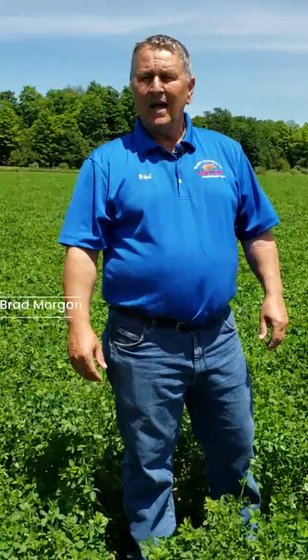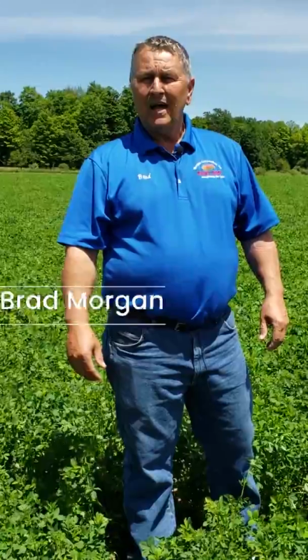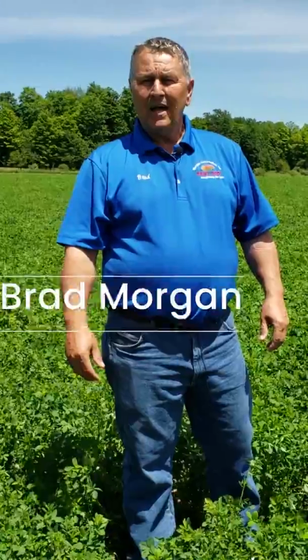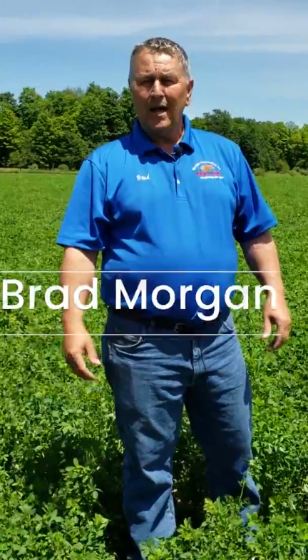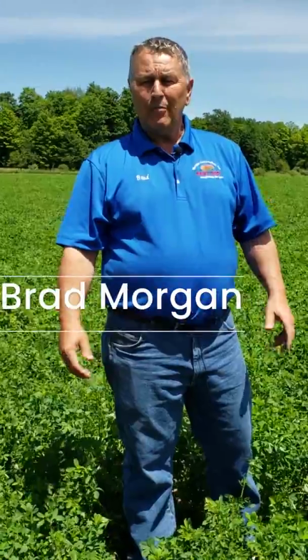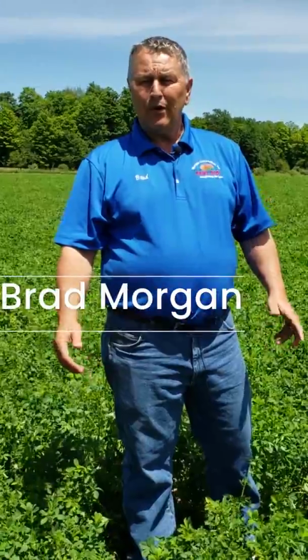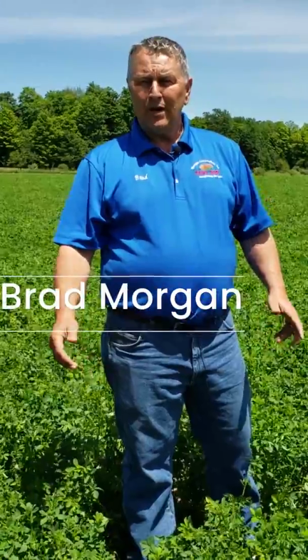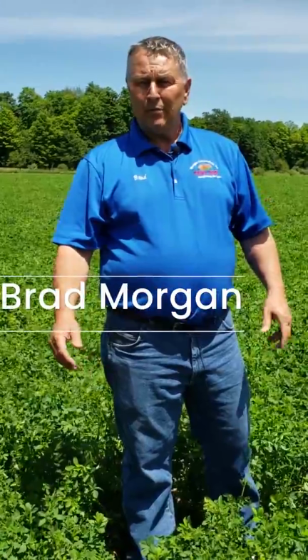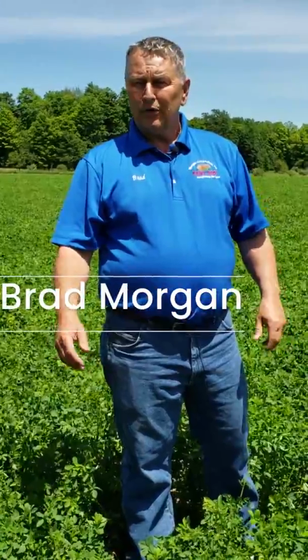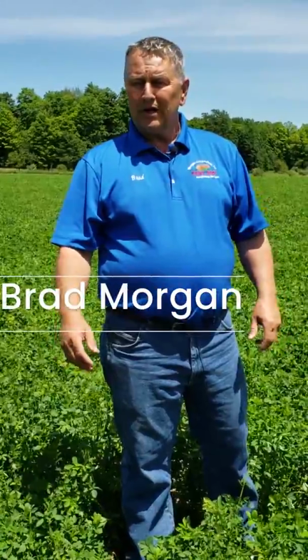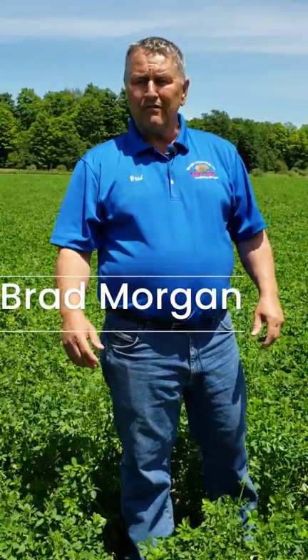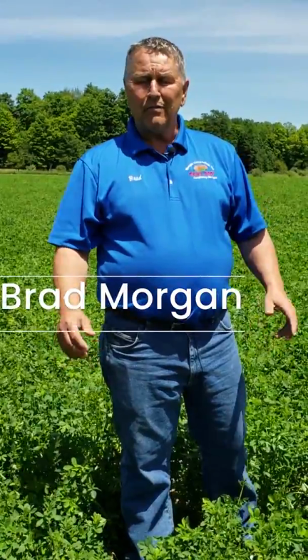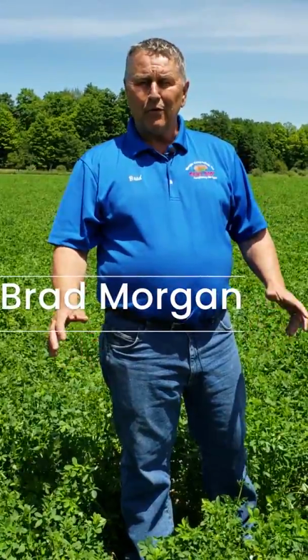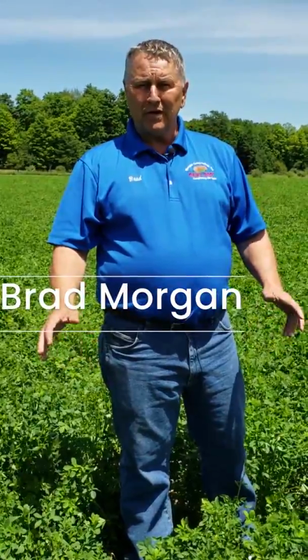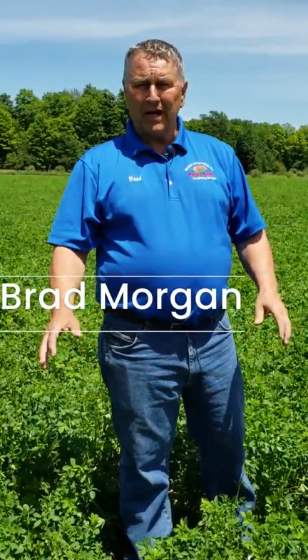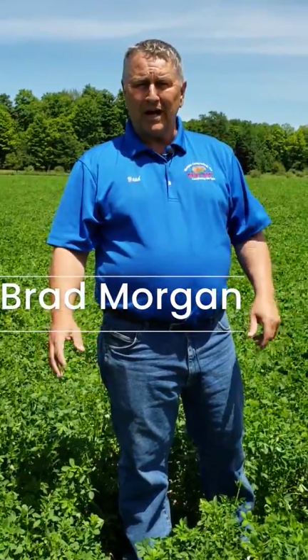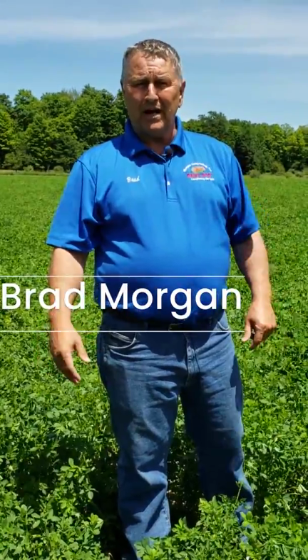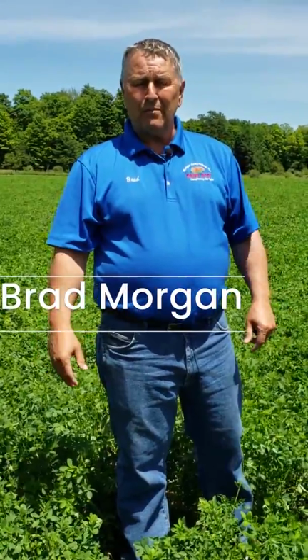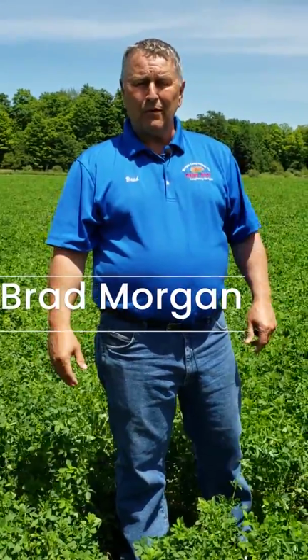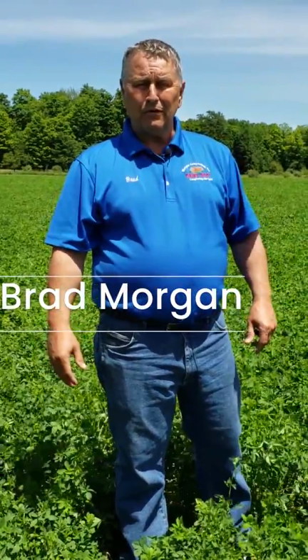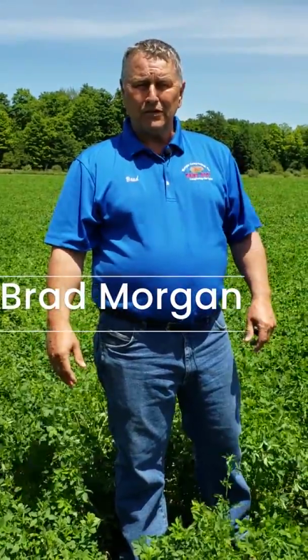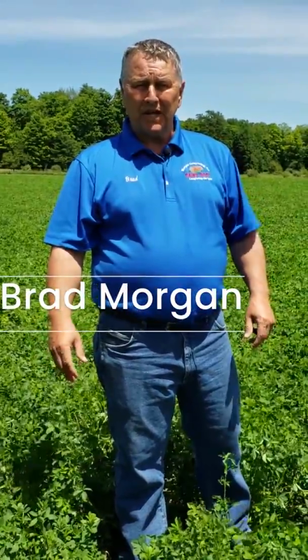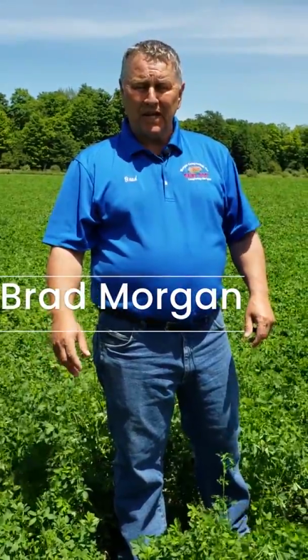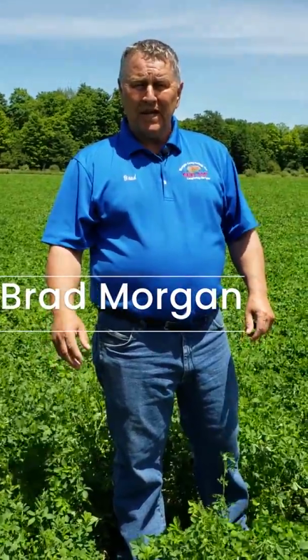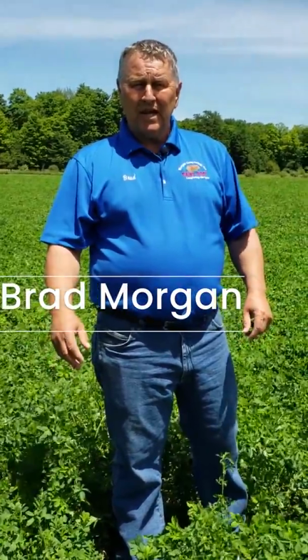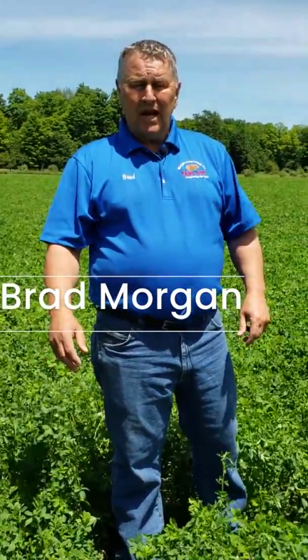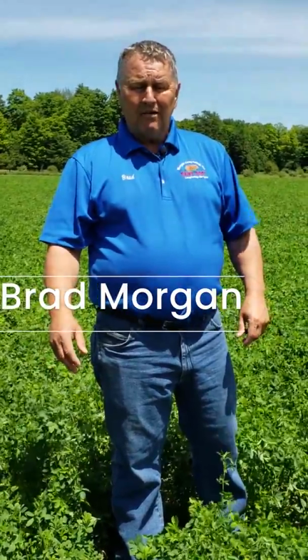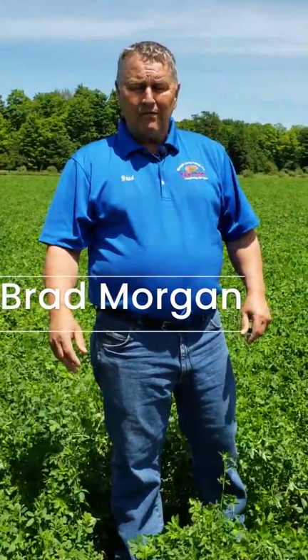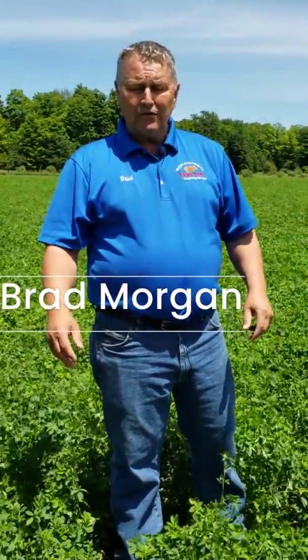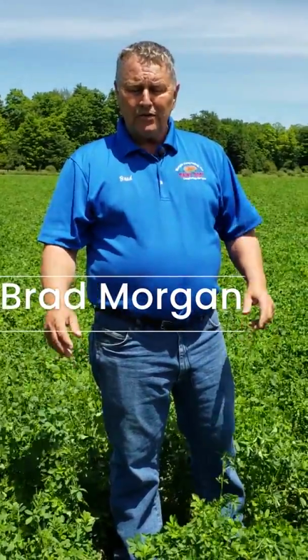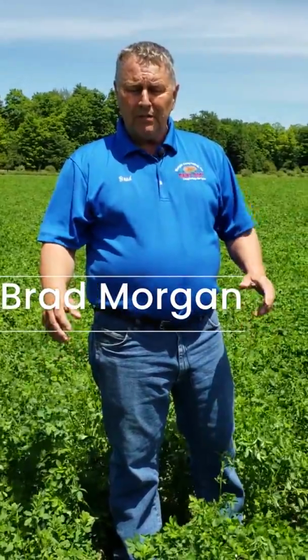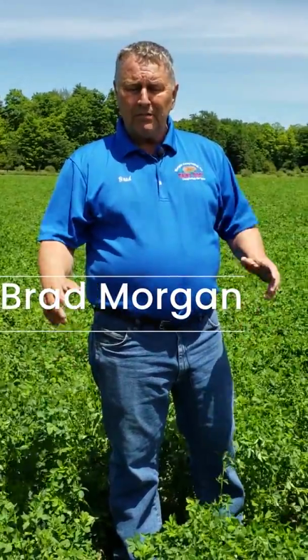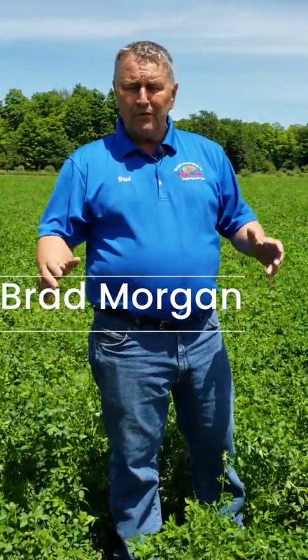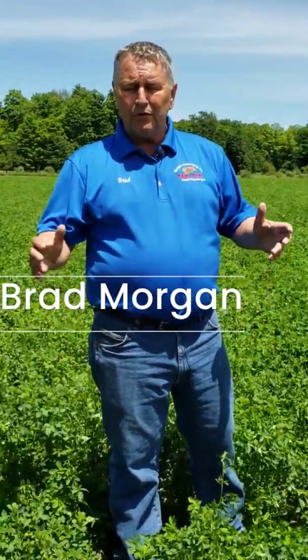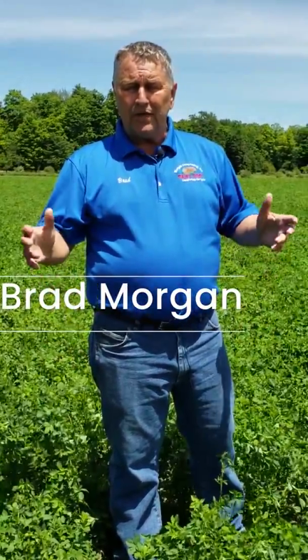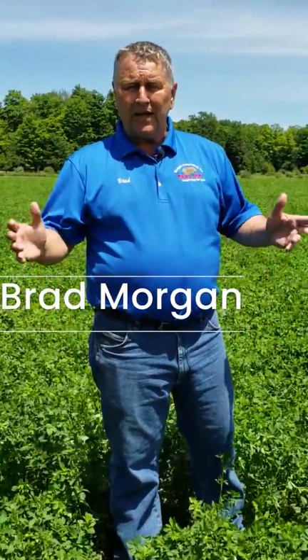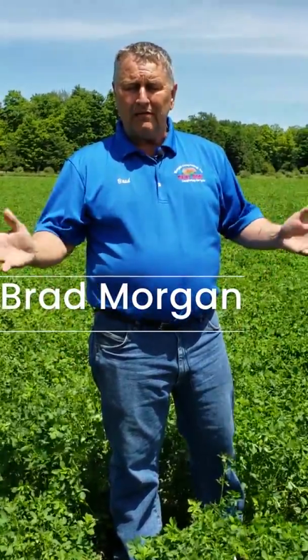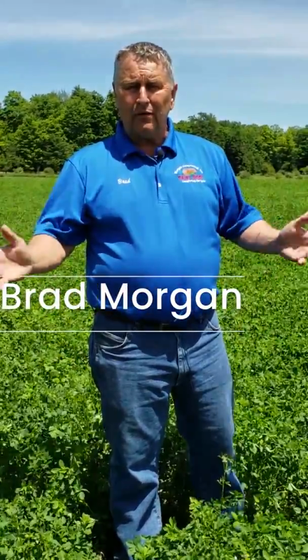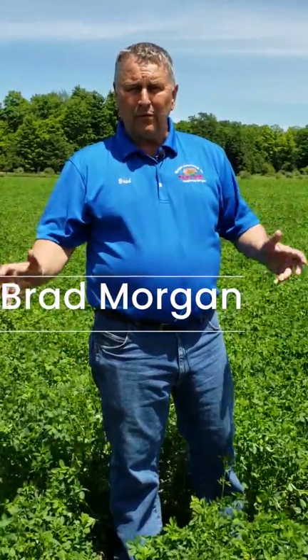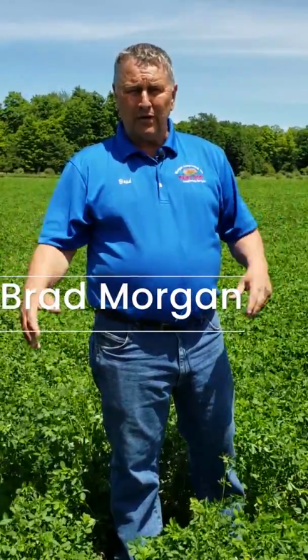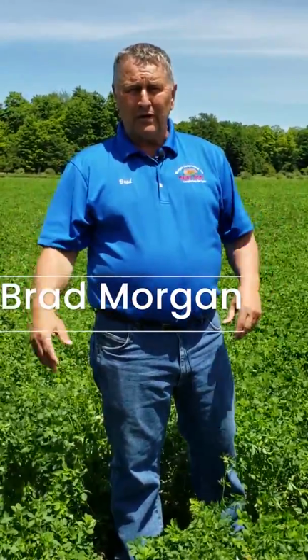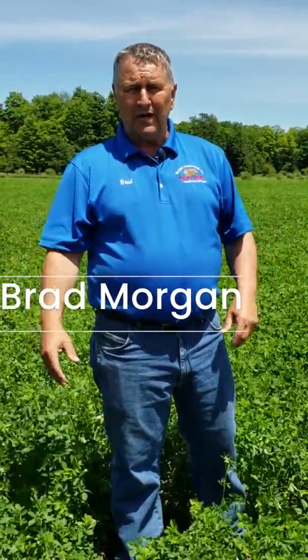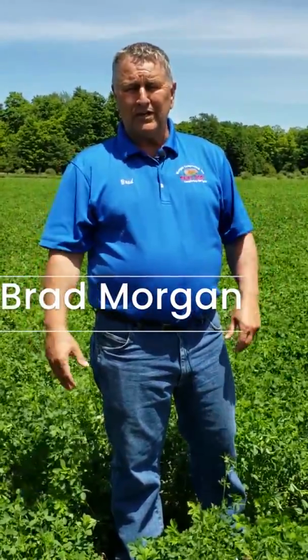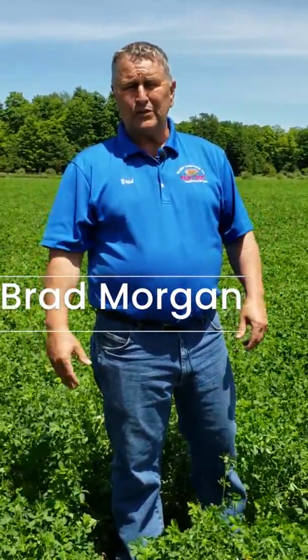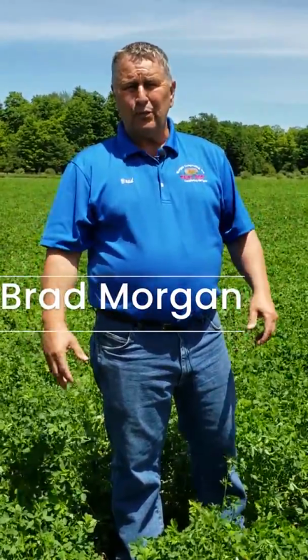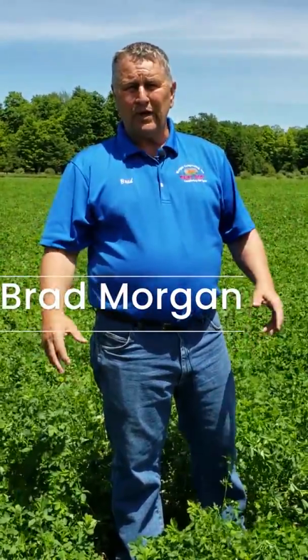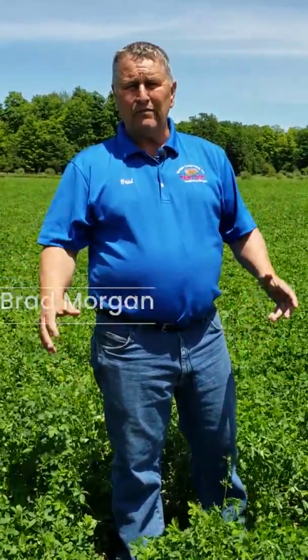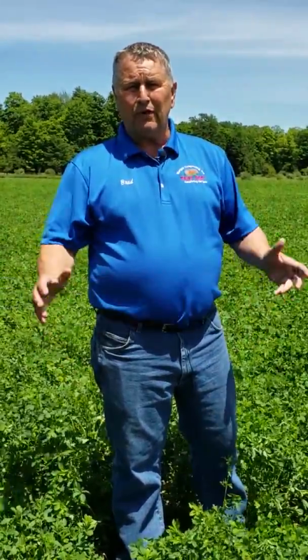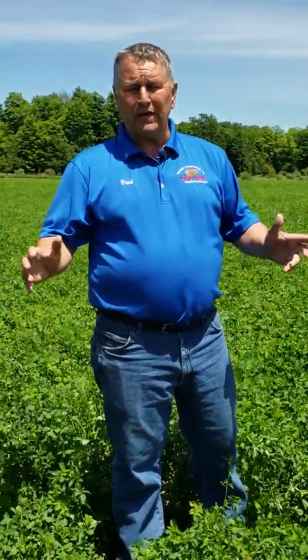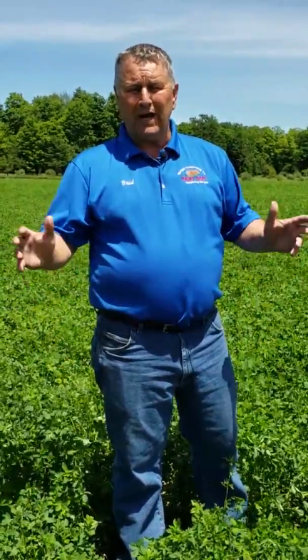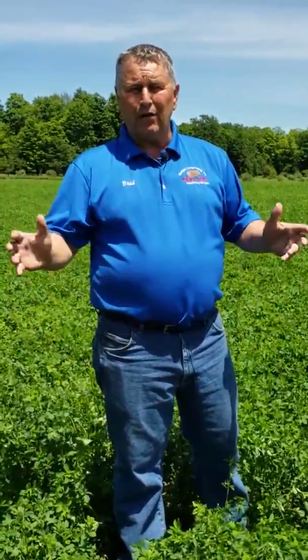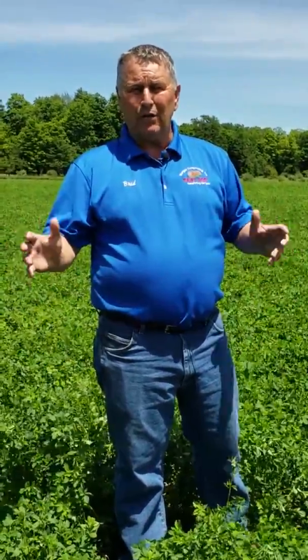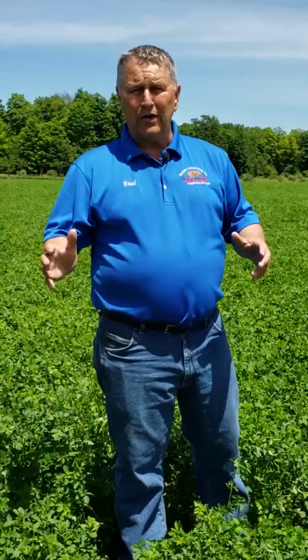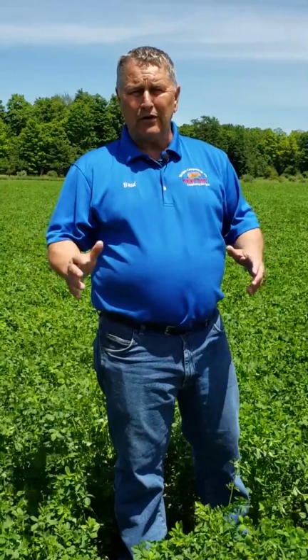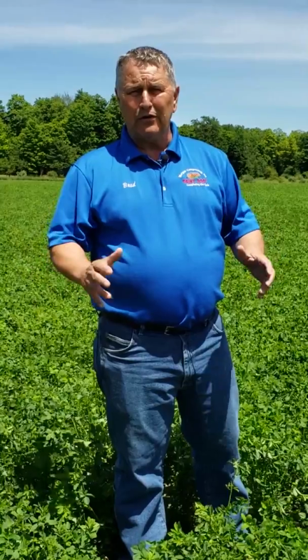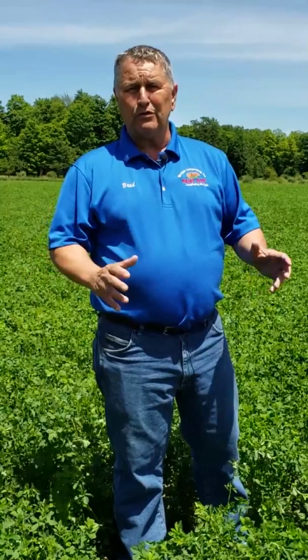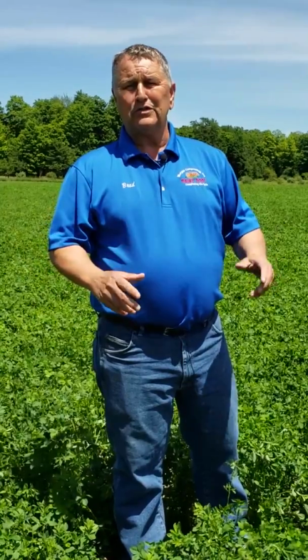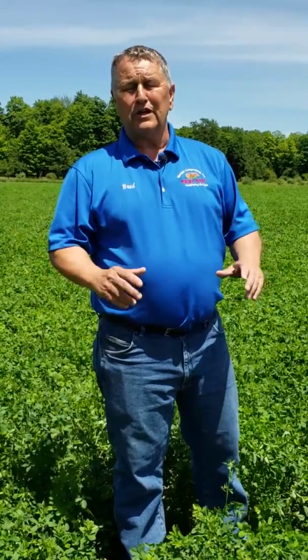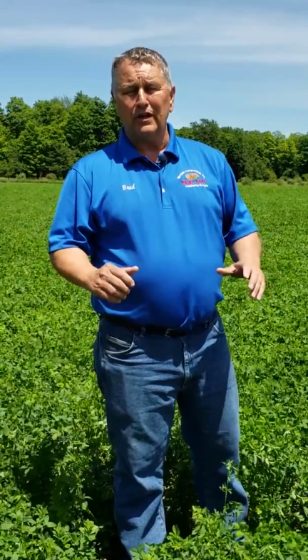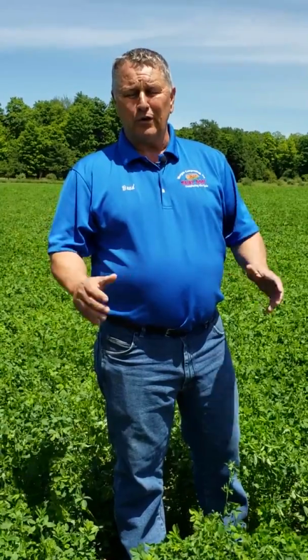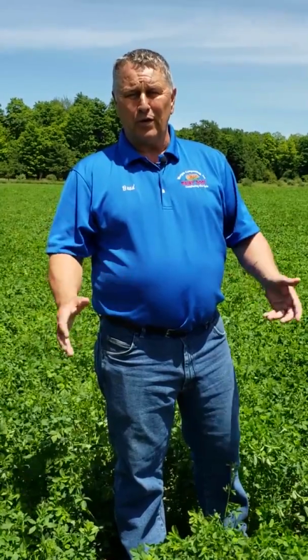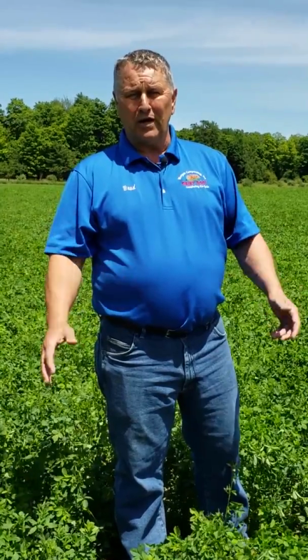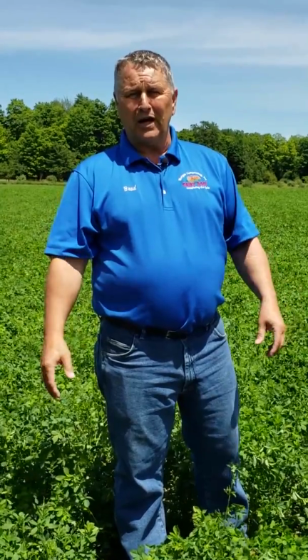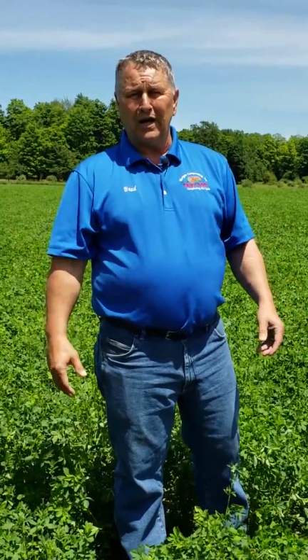I'm Brad Morgan from Morgan Composting. For some of you that haven't realized, we've now introduced a liquid line.